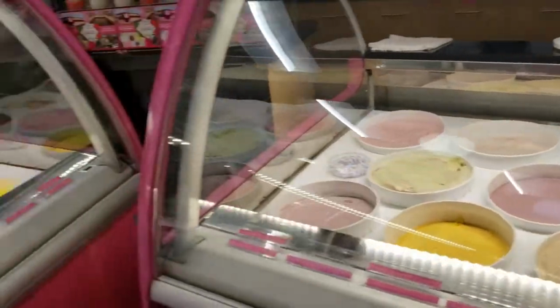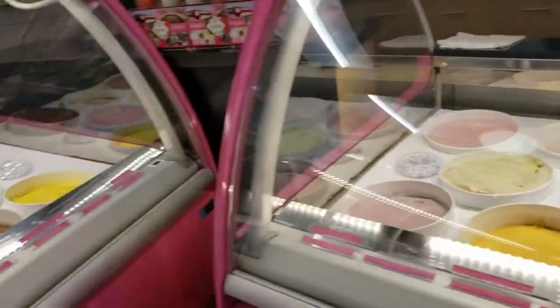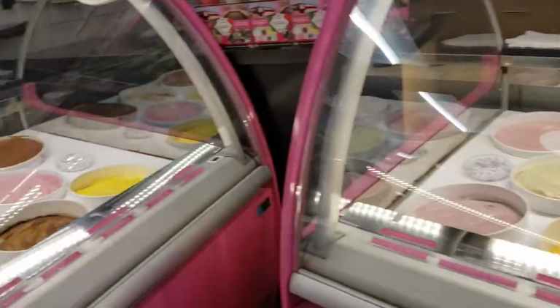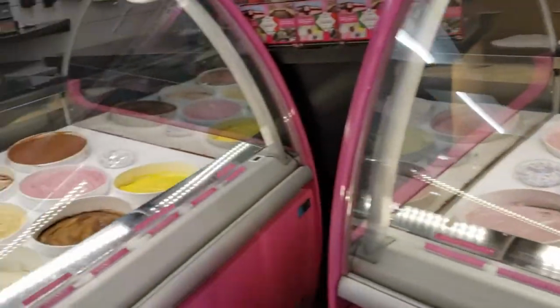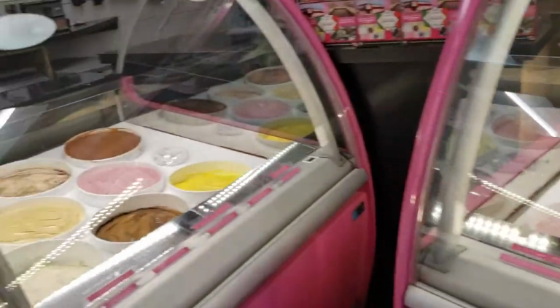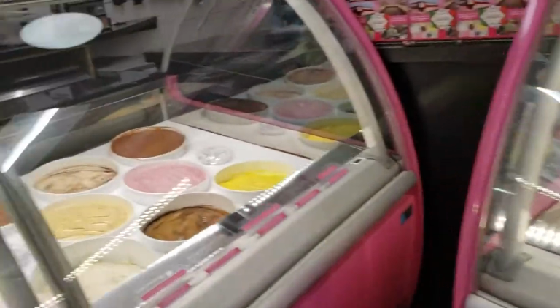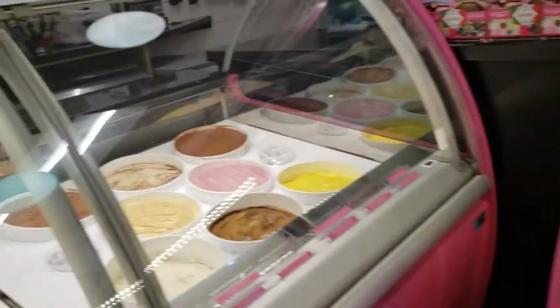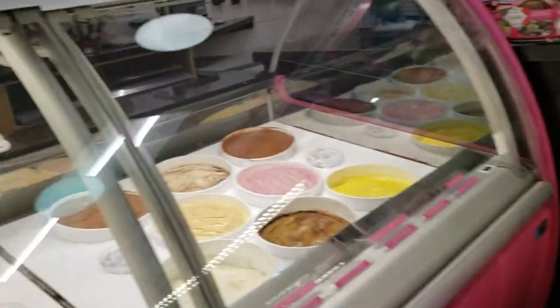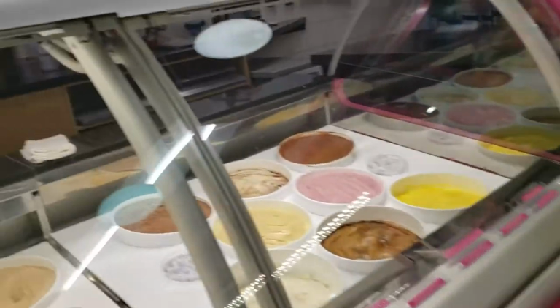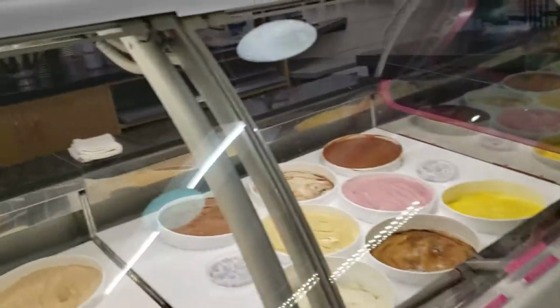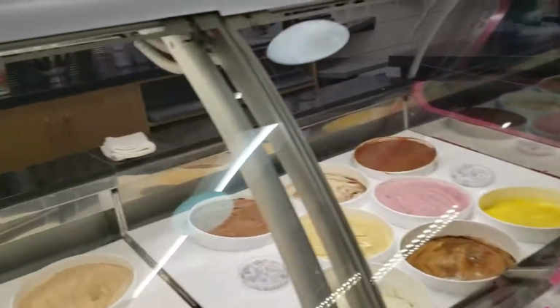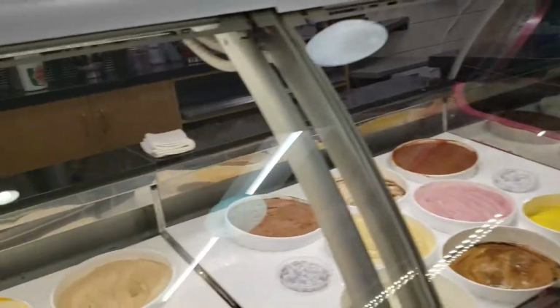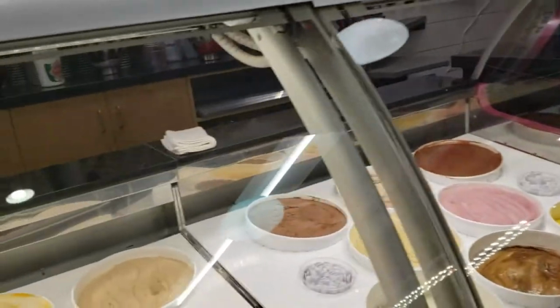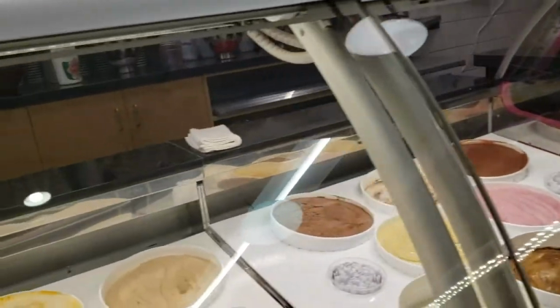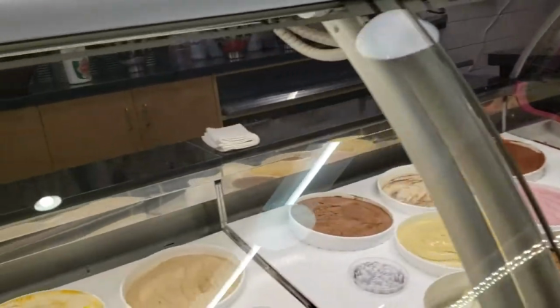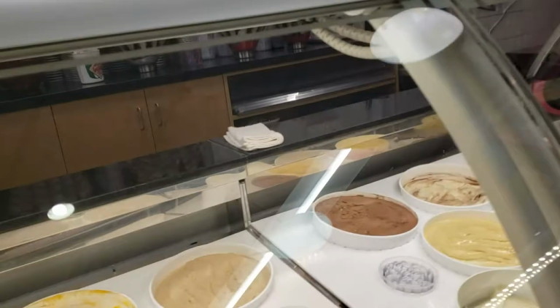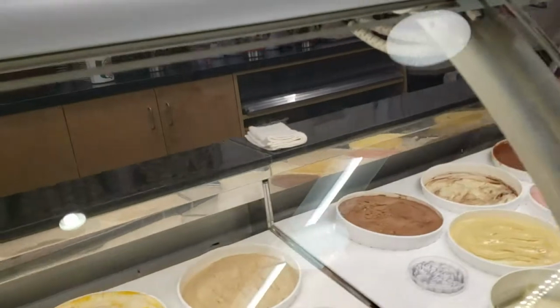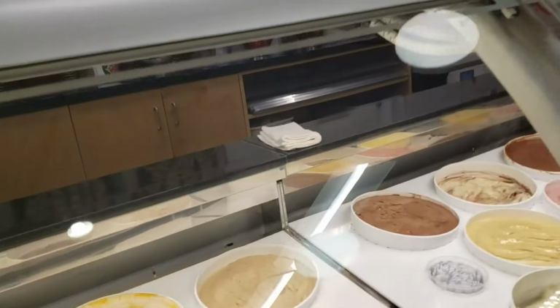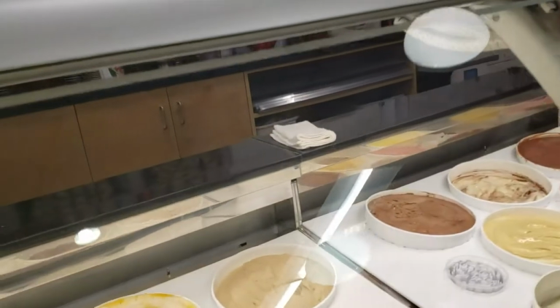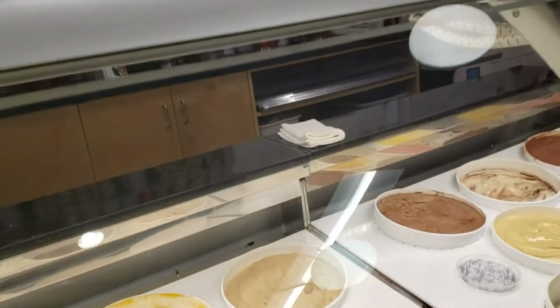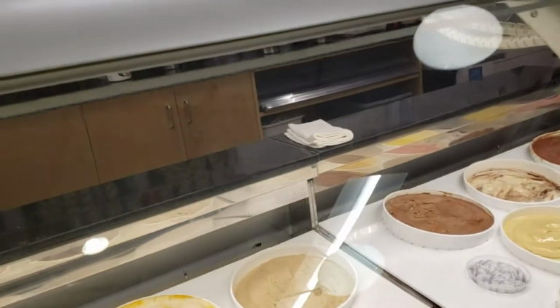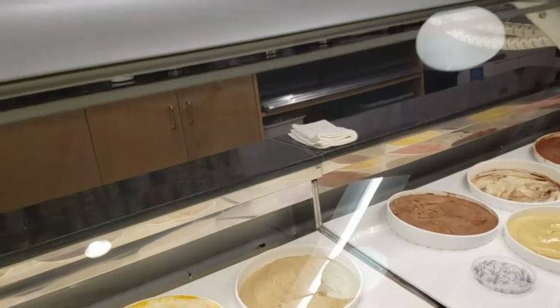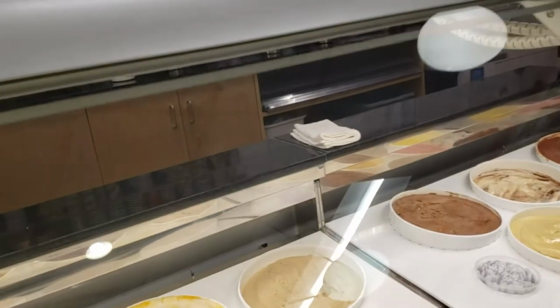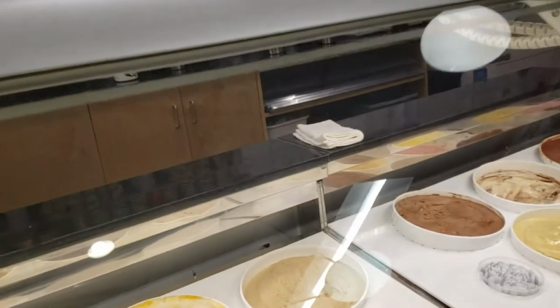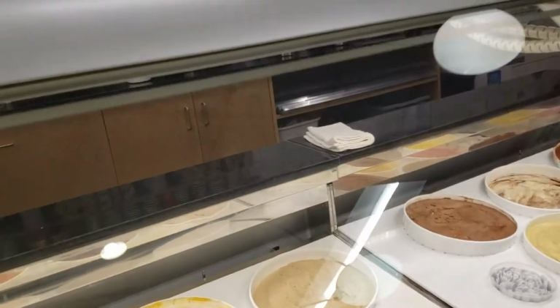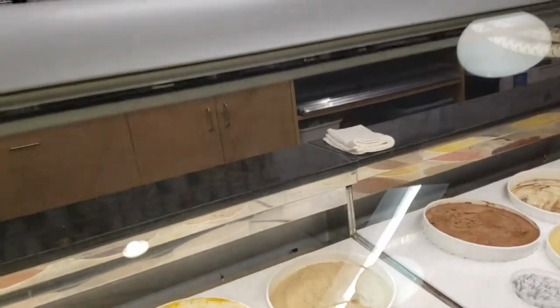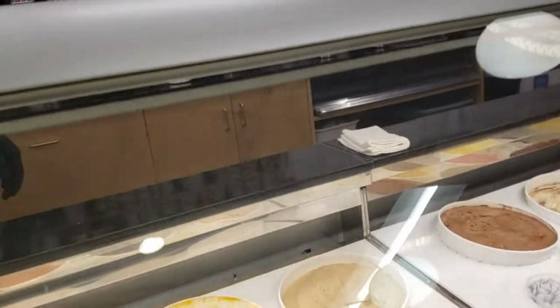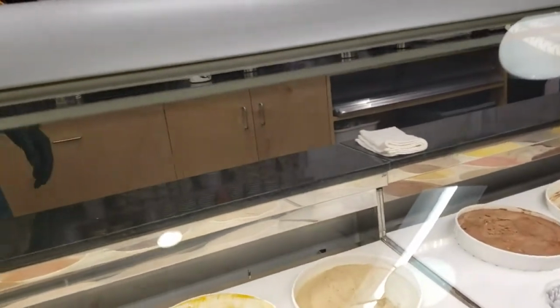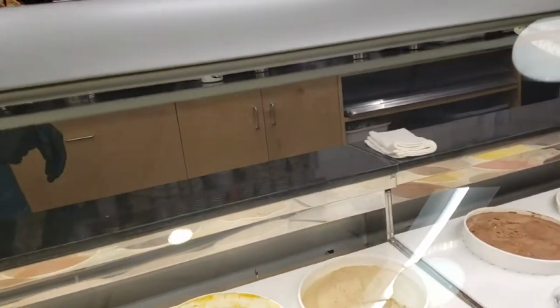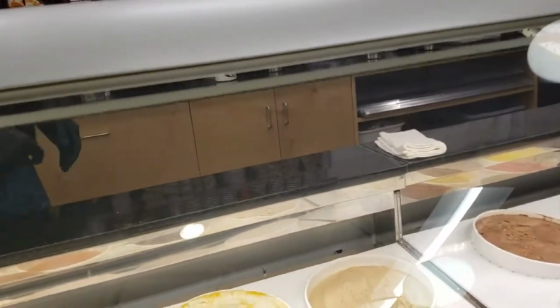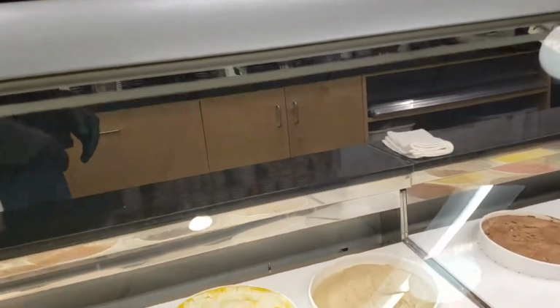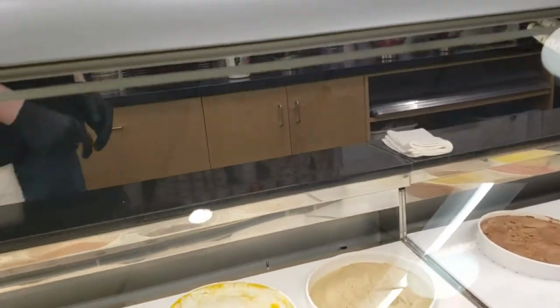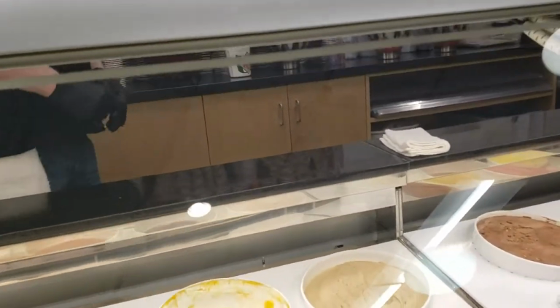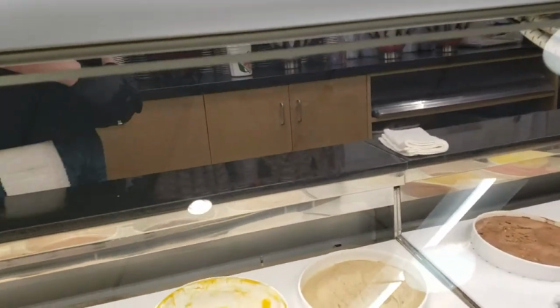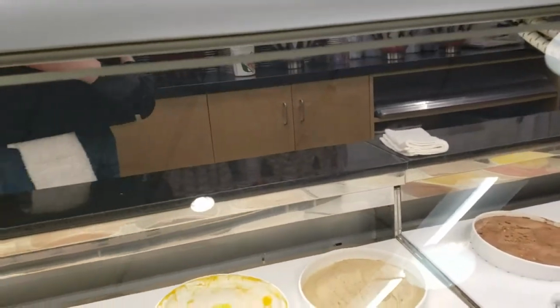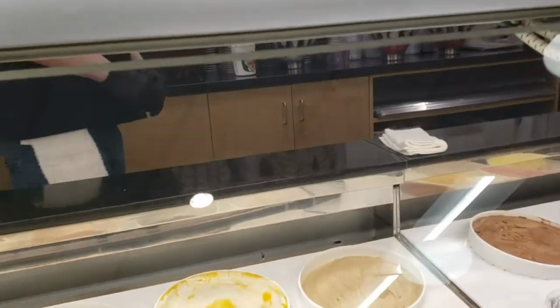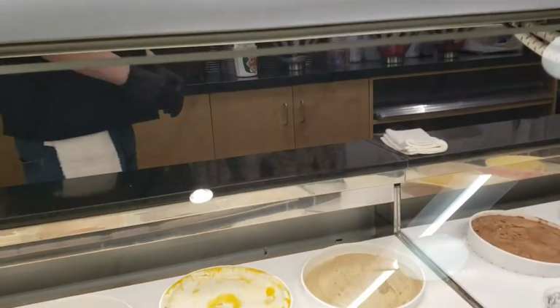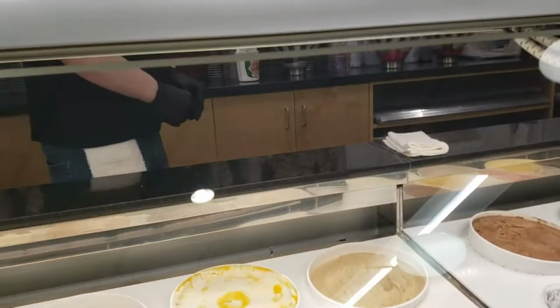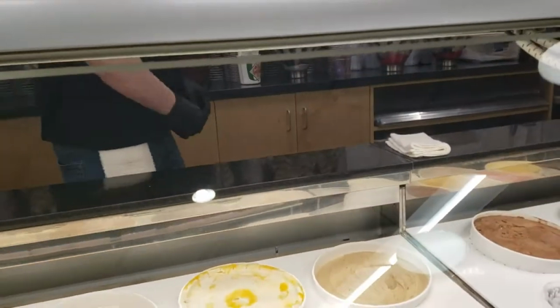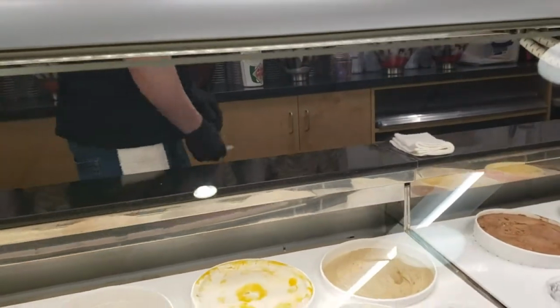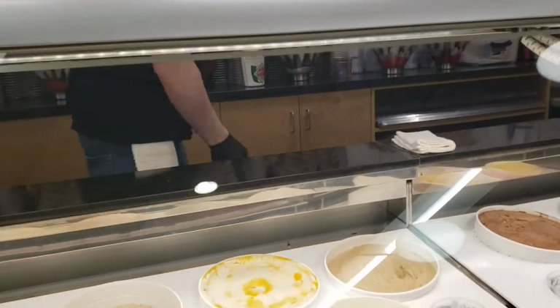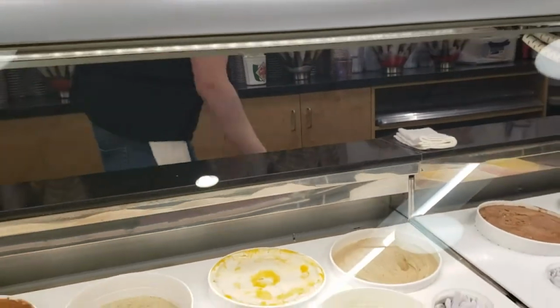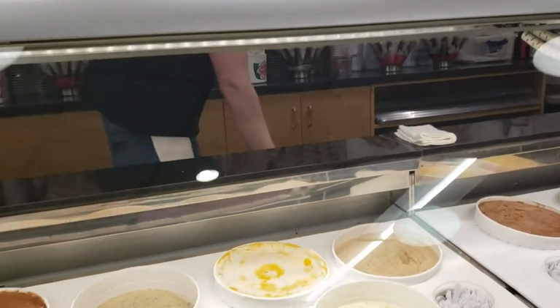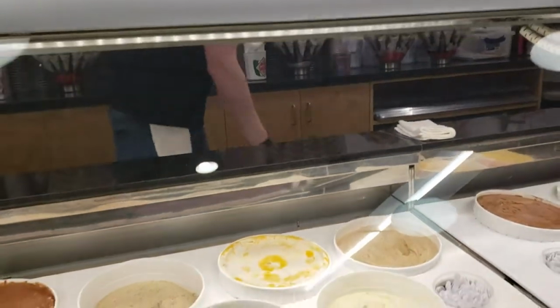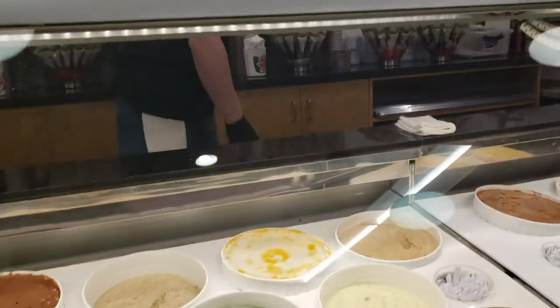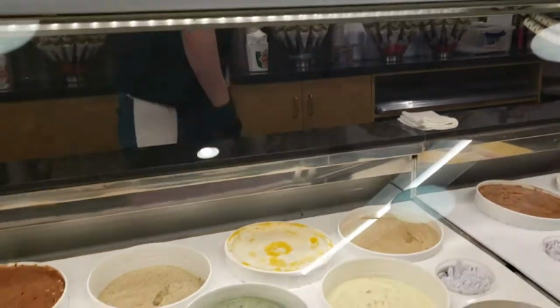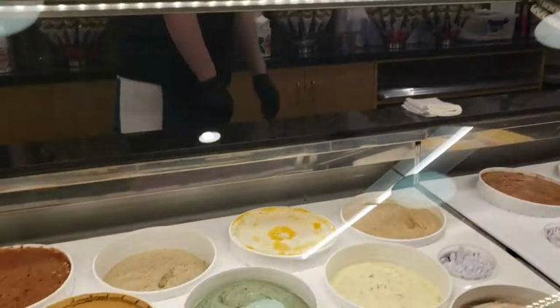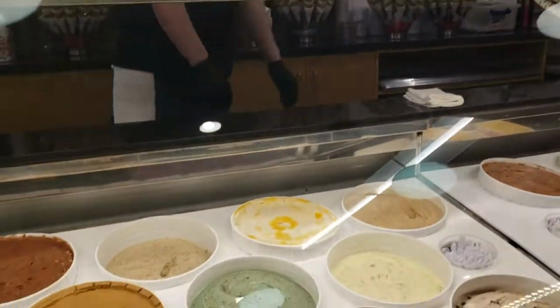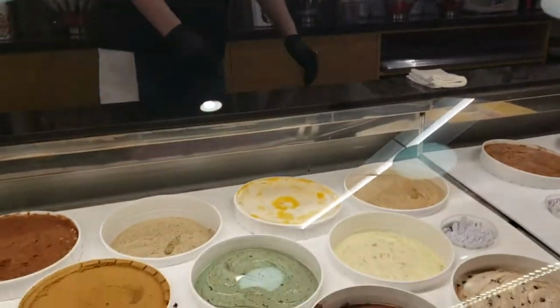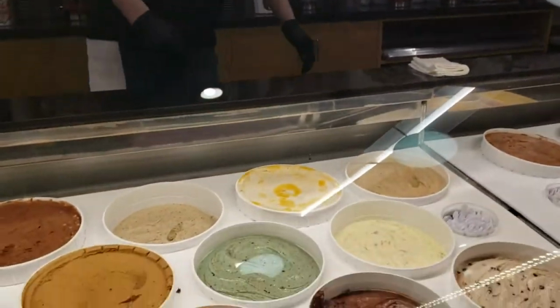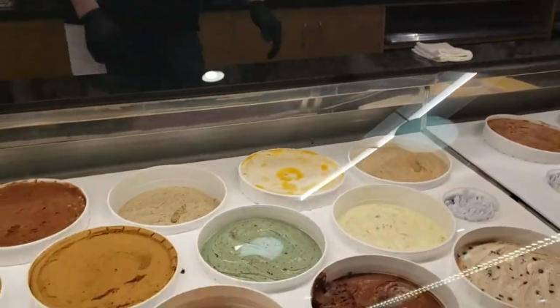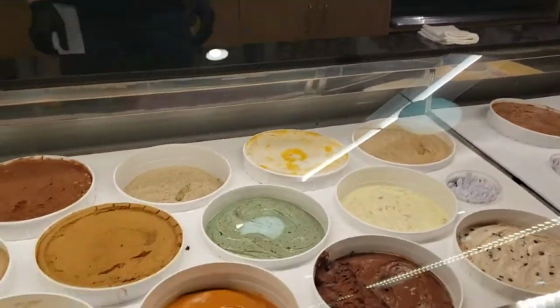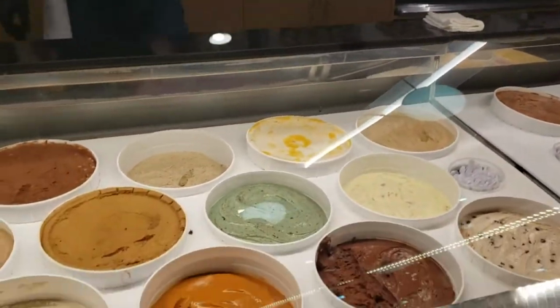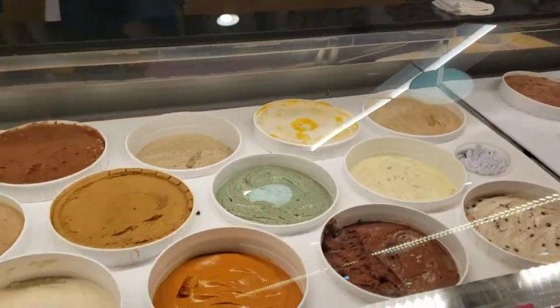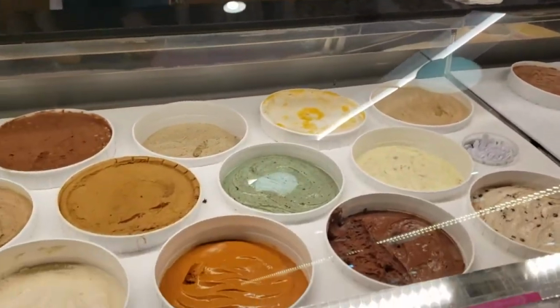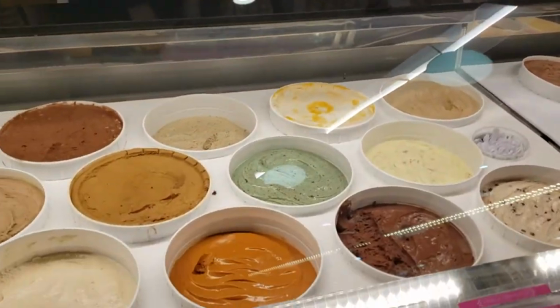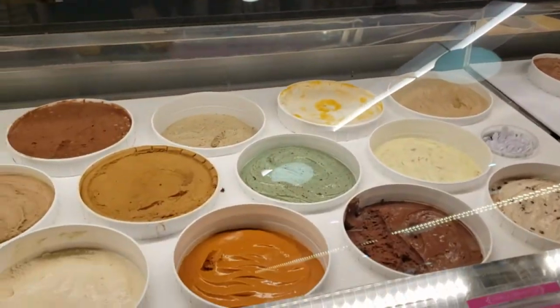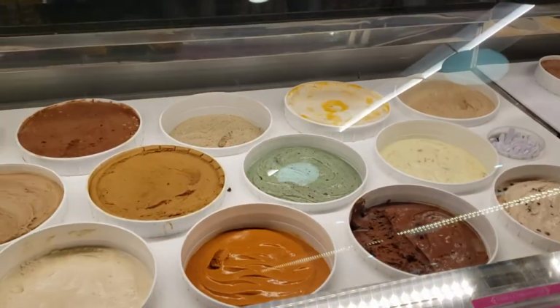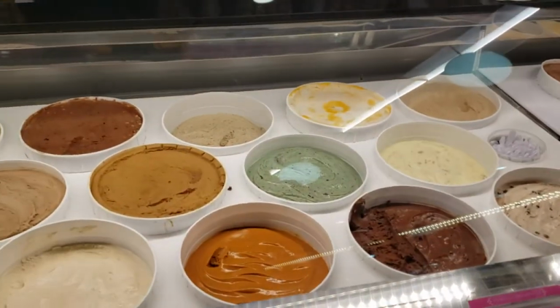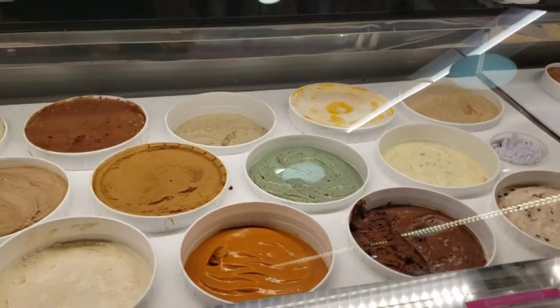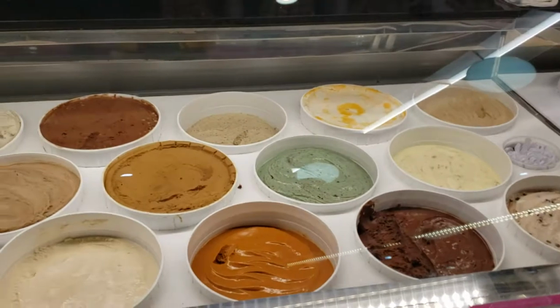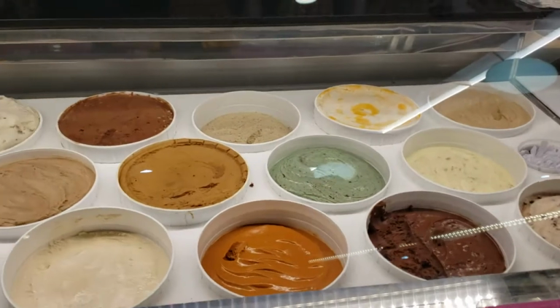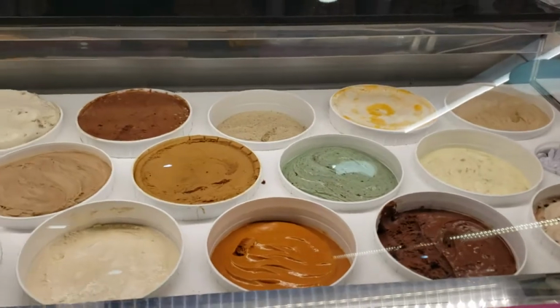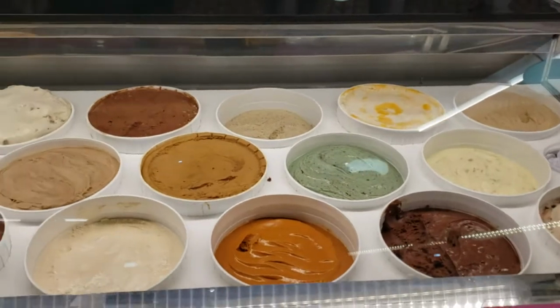So when did this store open? 1982? Wow, yeah, it's been around for a while. That's cool!